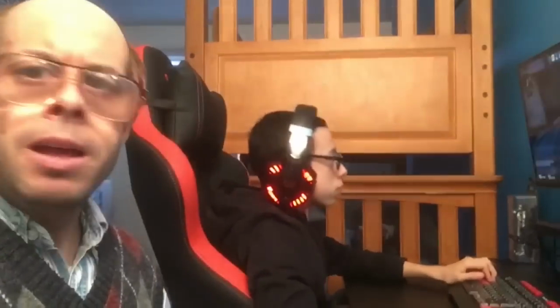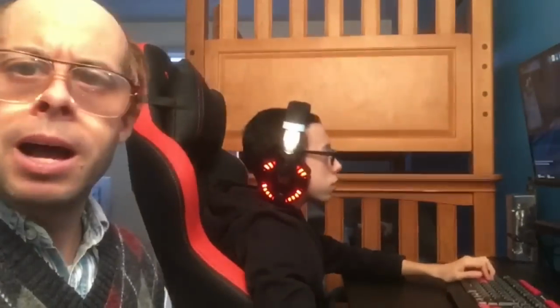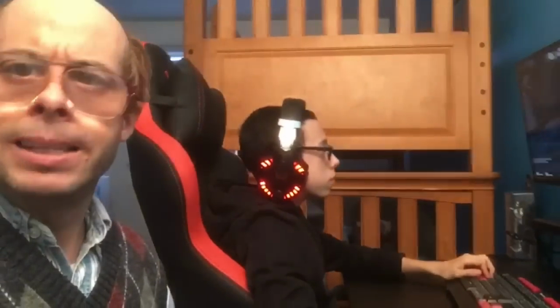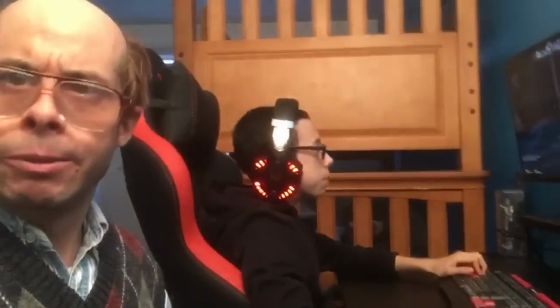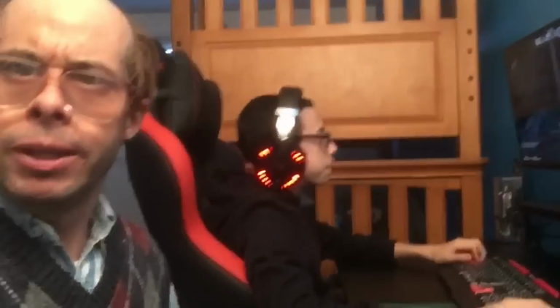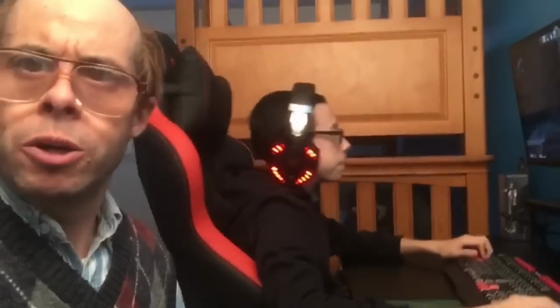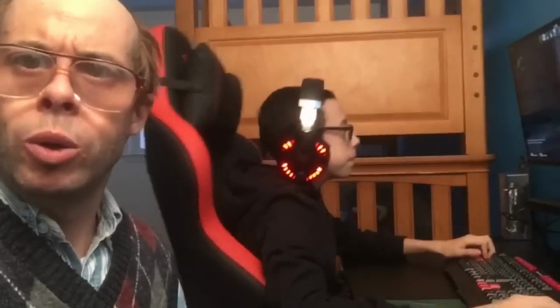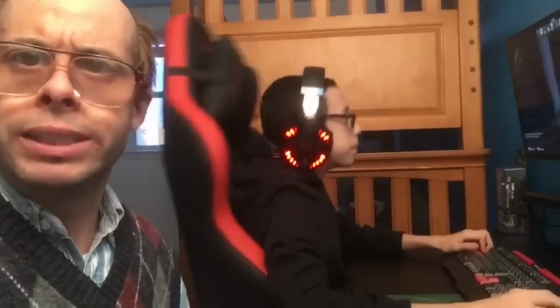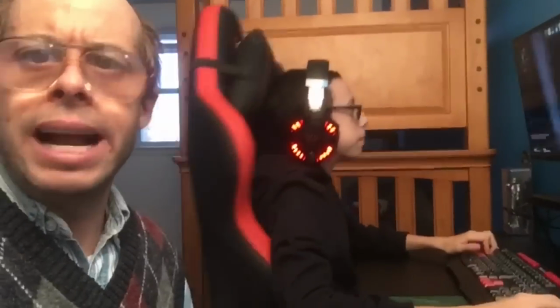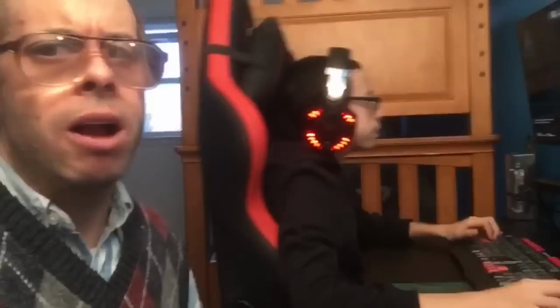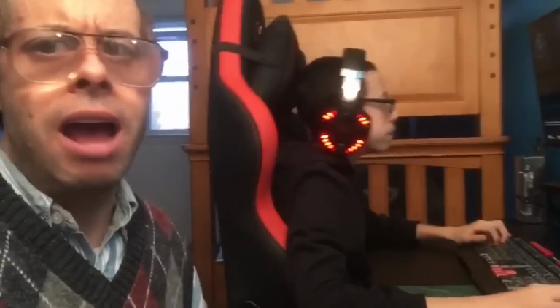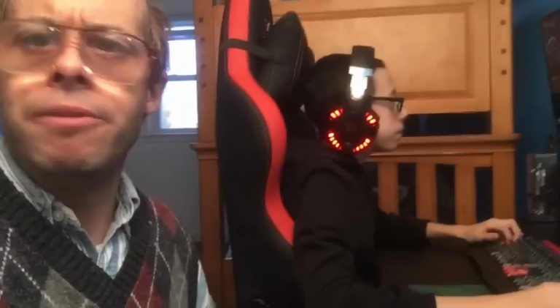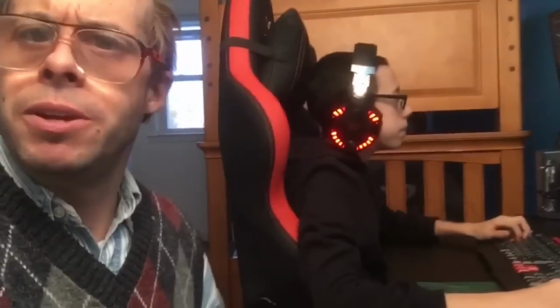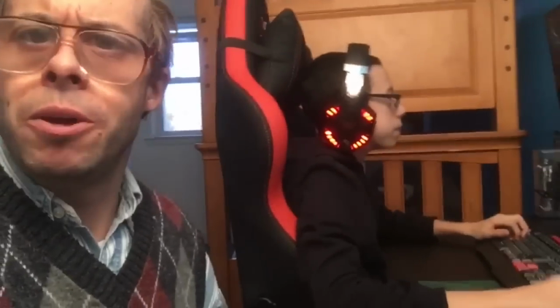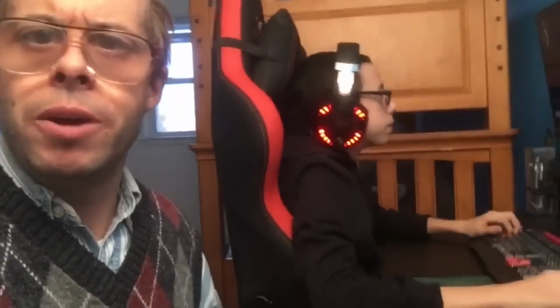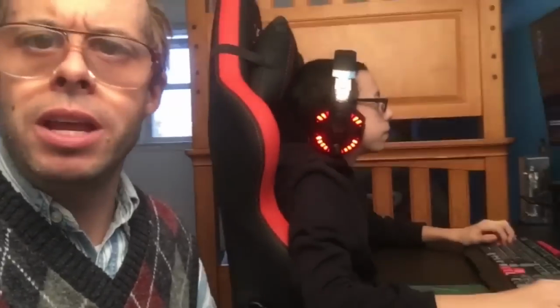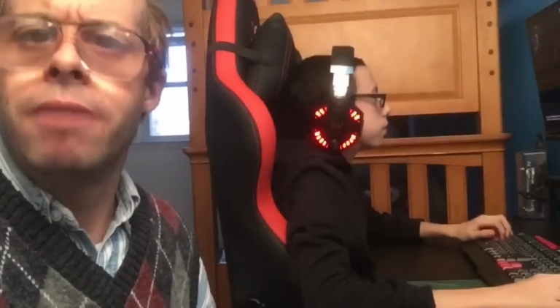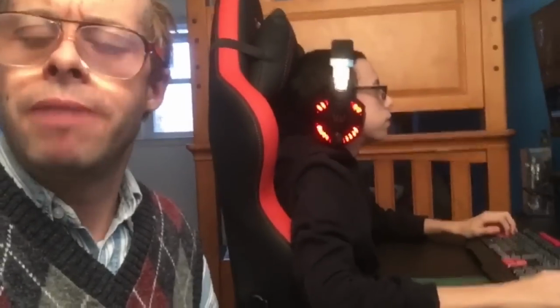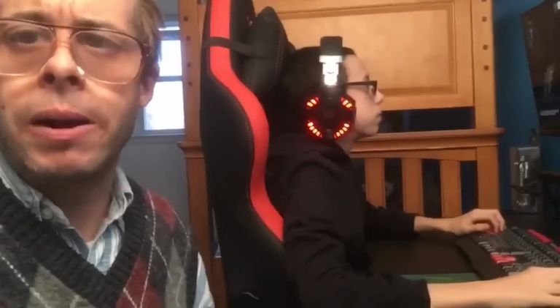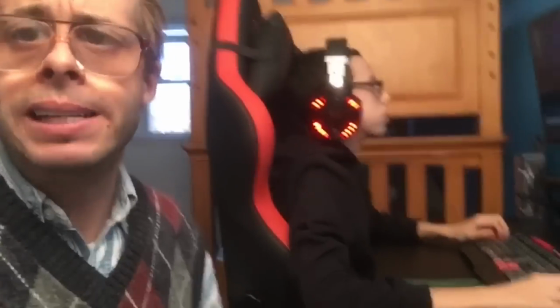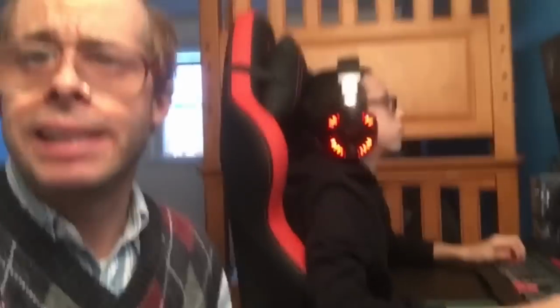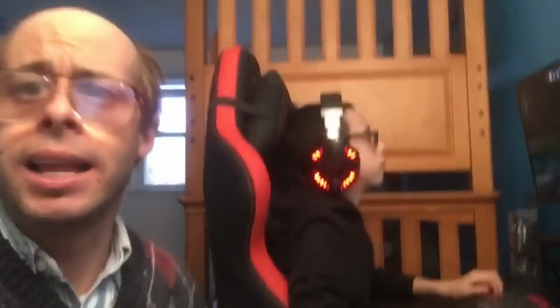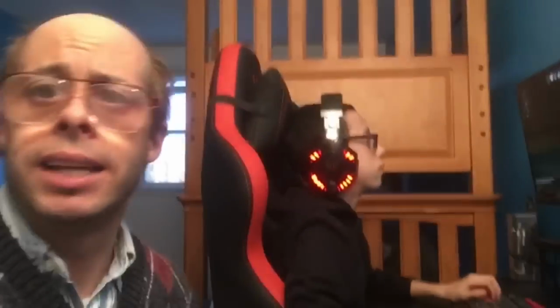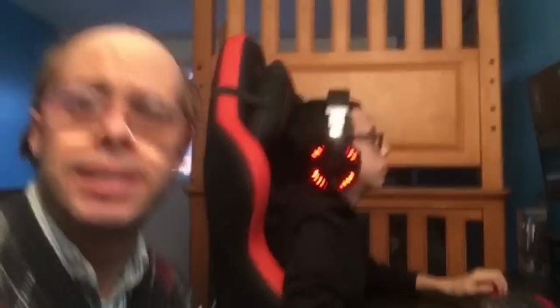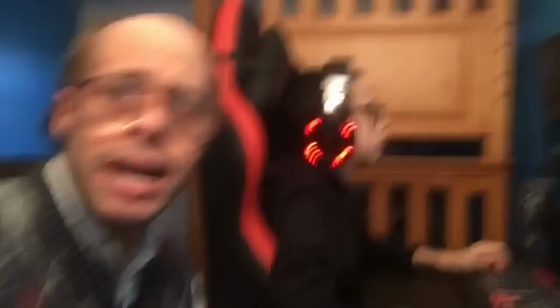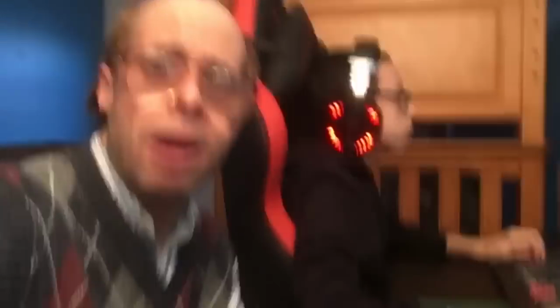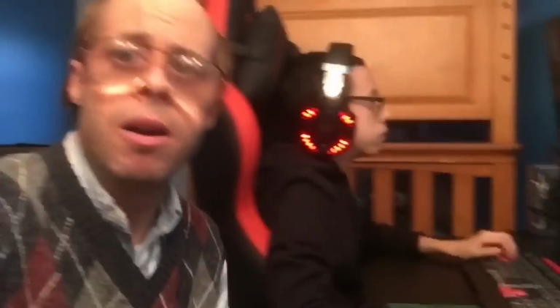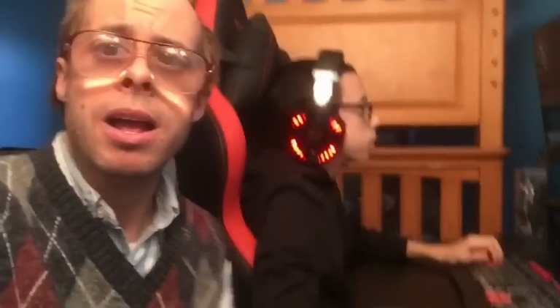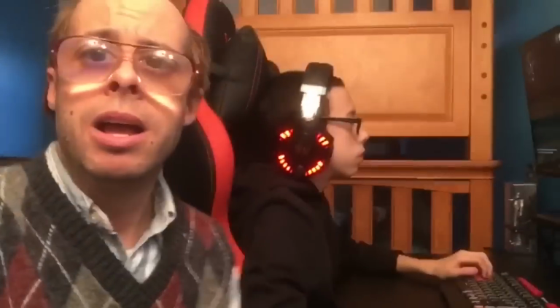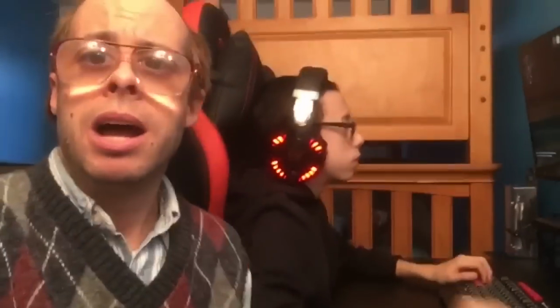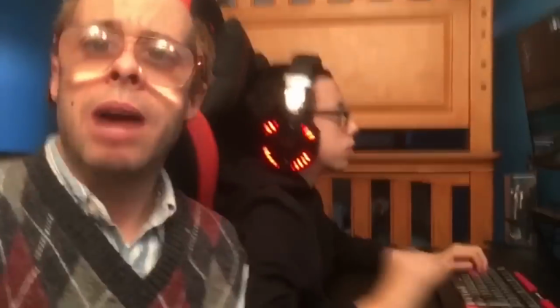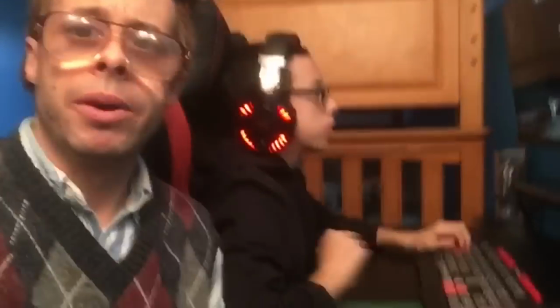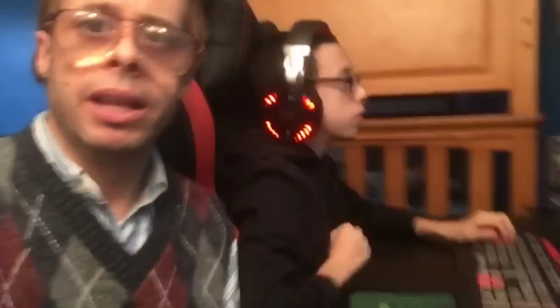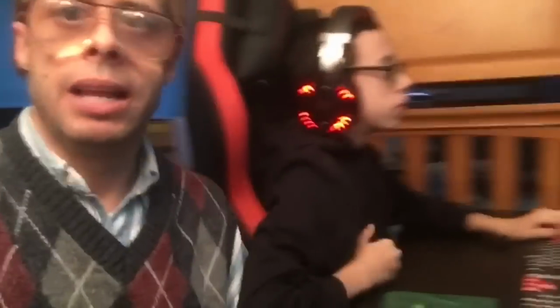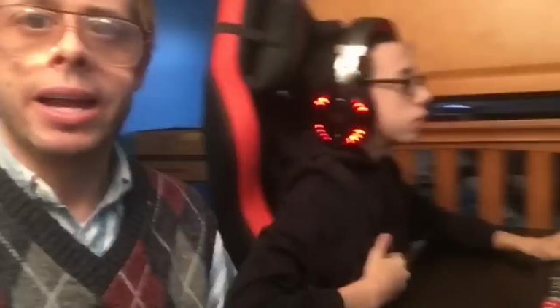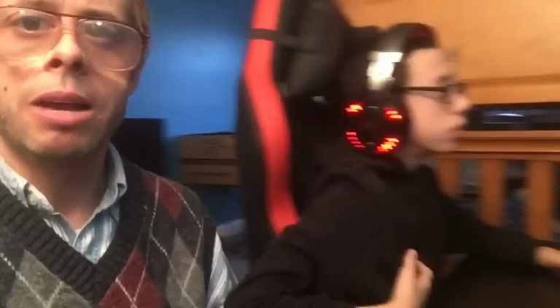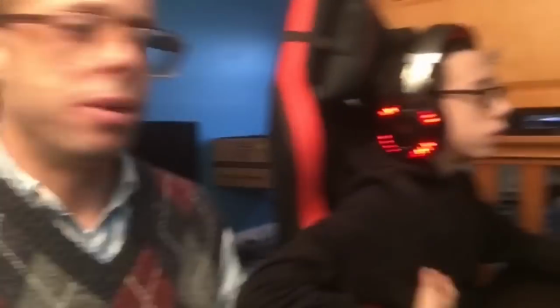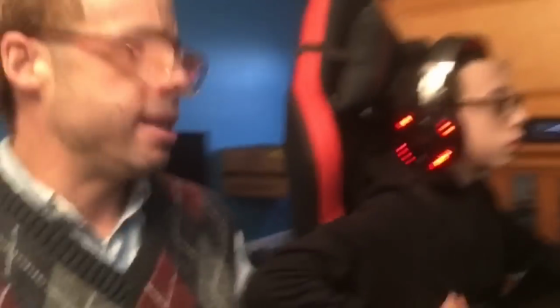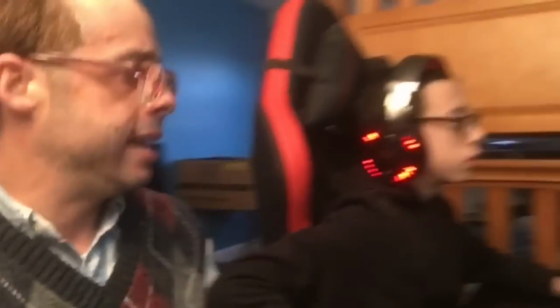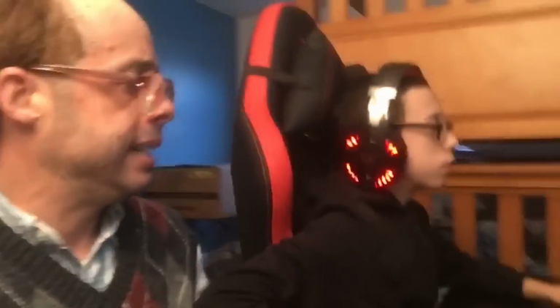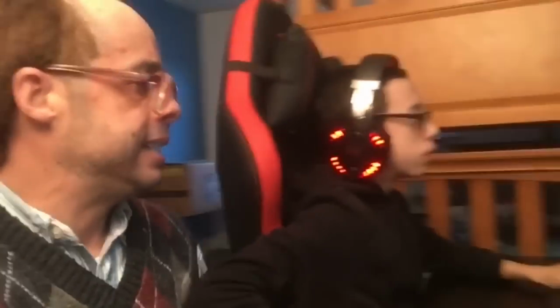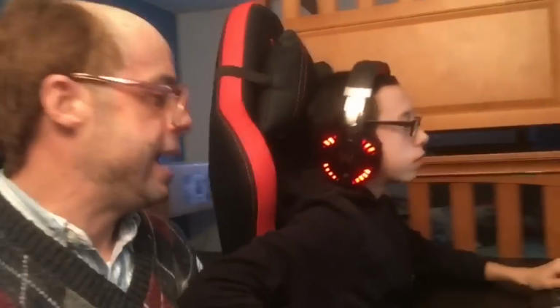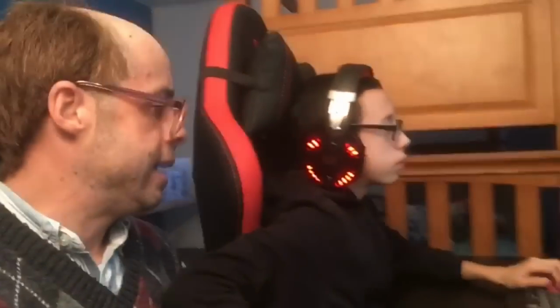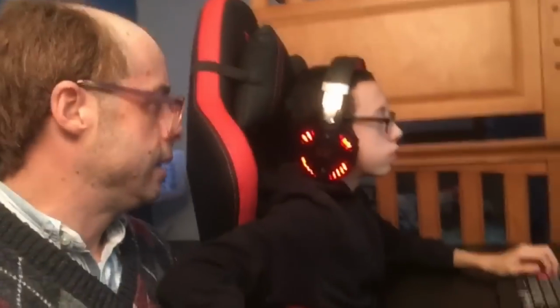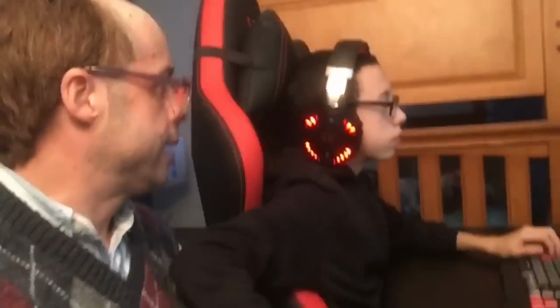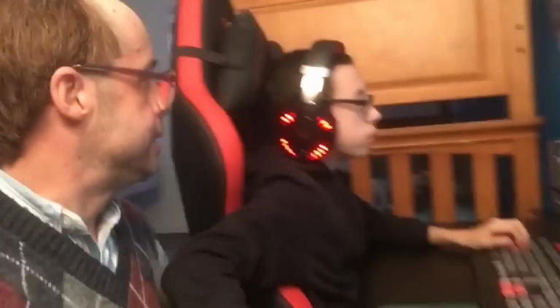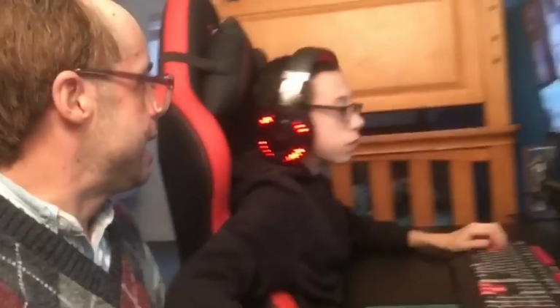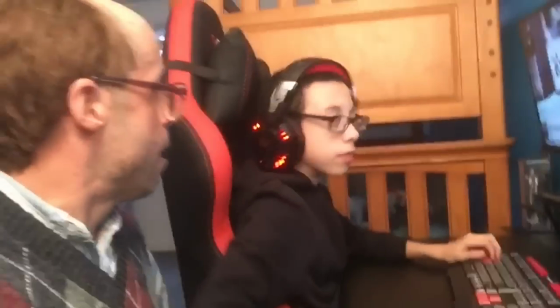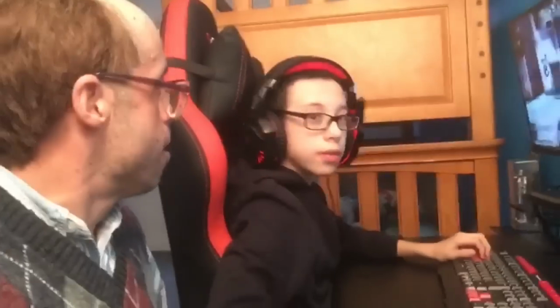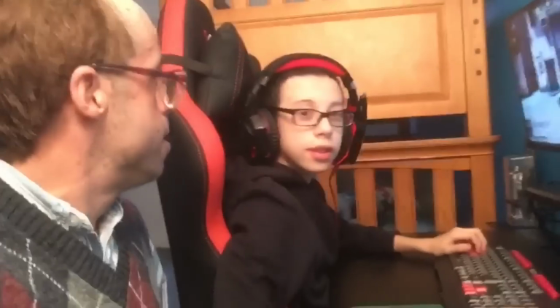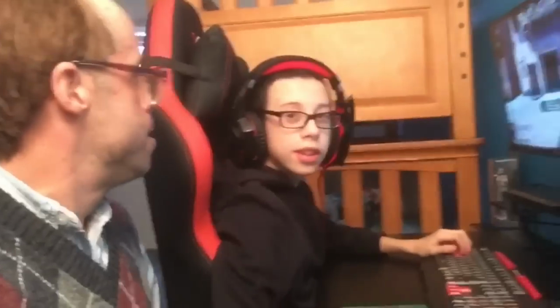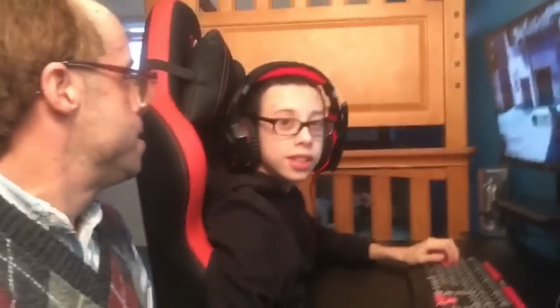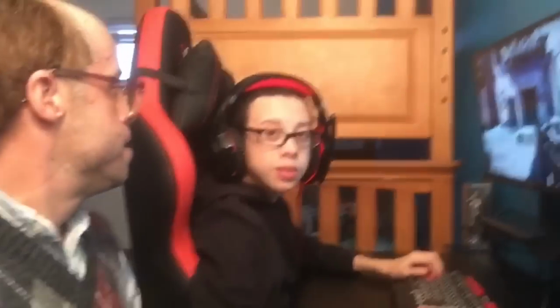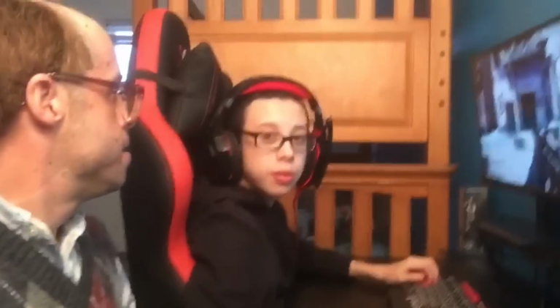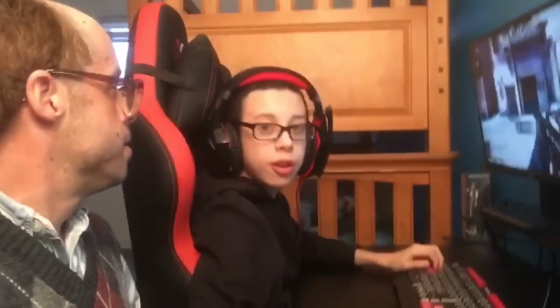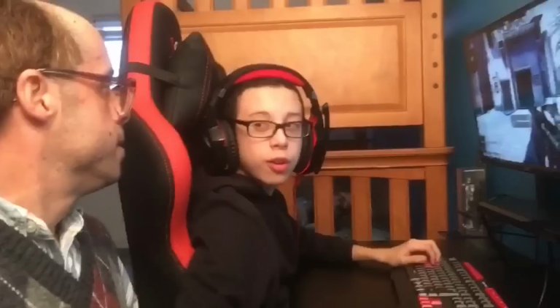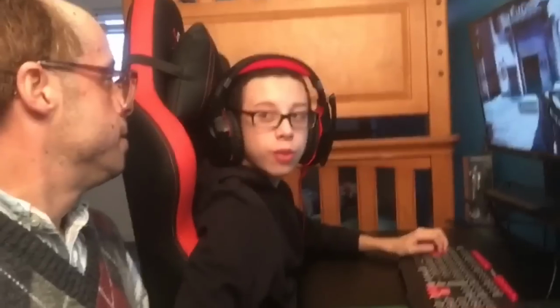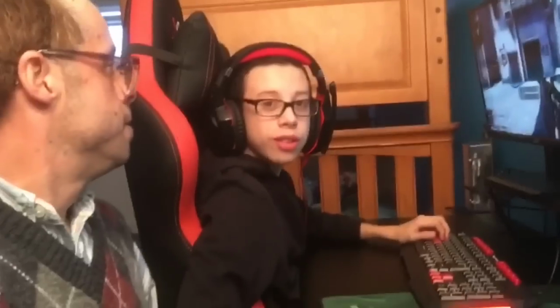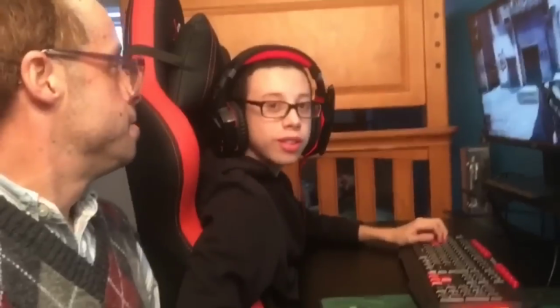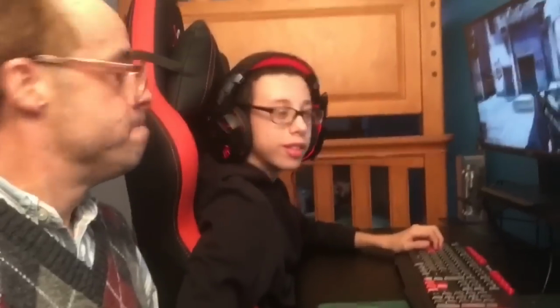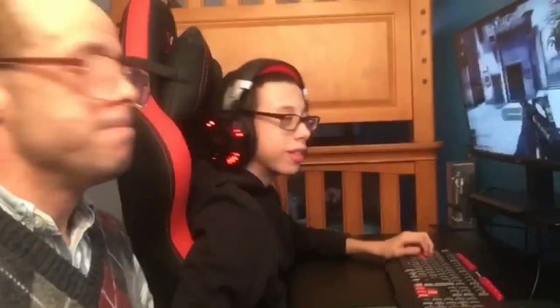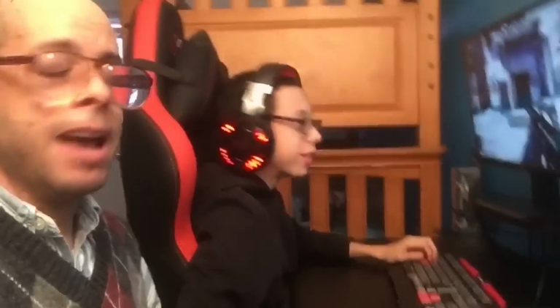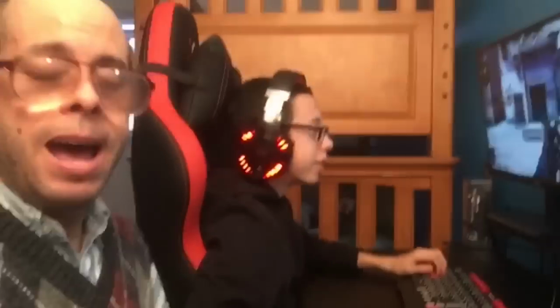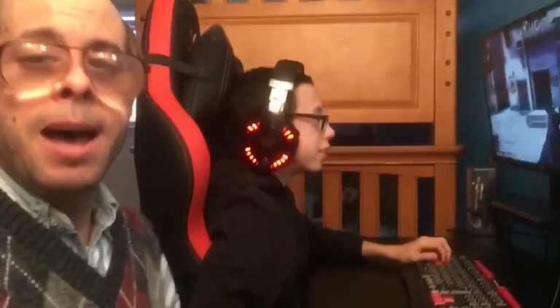It's a really cool chair. Heavy duty, very solid chair. I really like it. What do you think, Jake? You like the chair? That's pretty cool. Yeah.